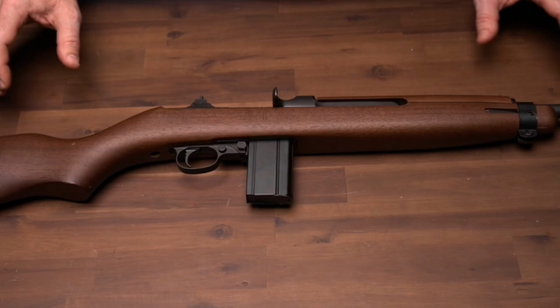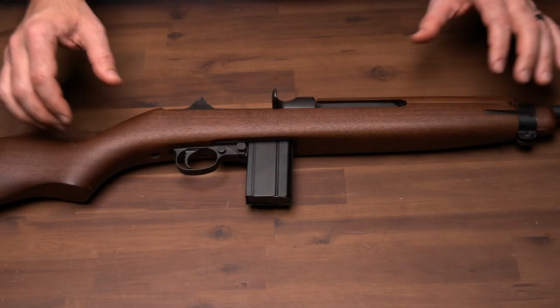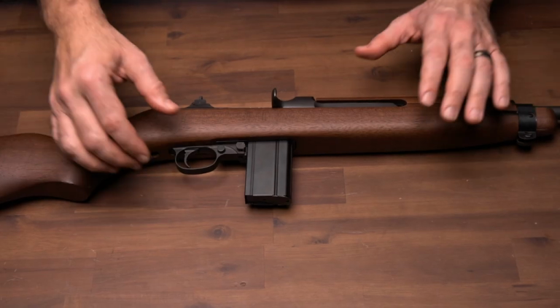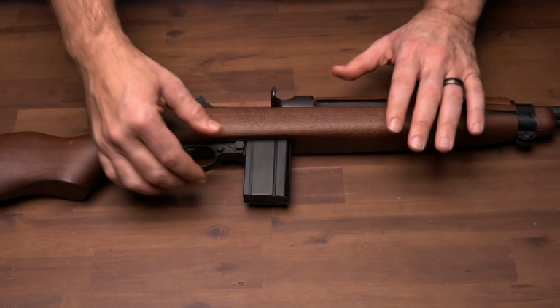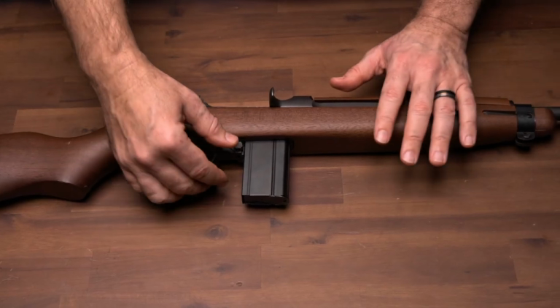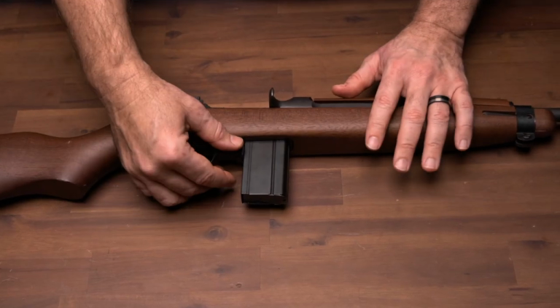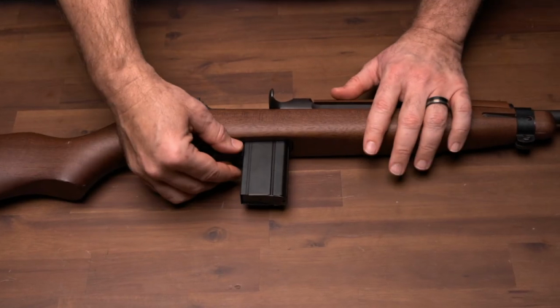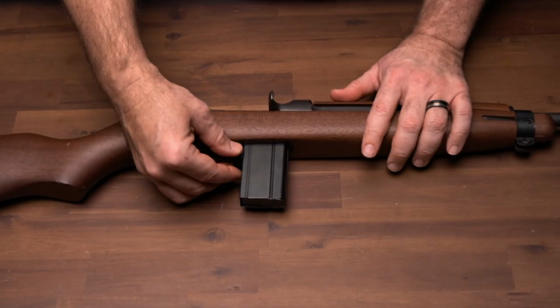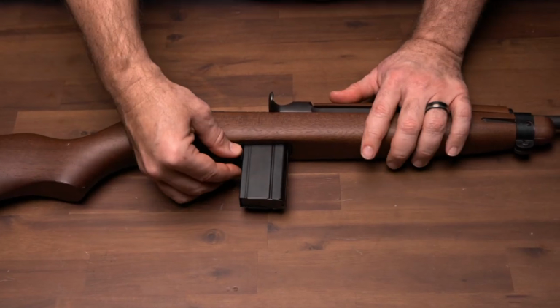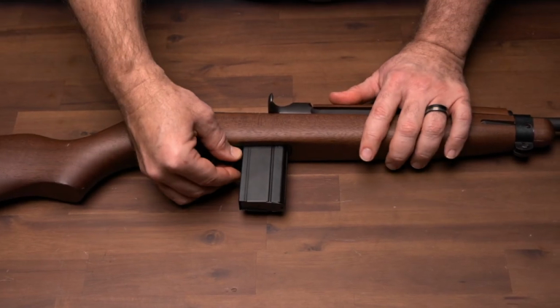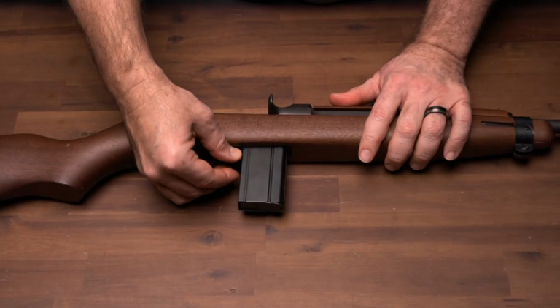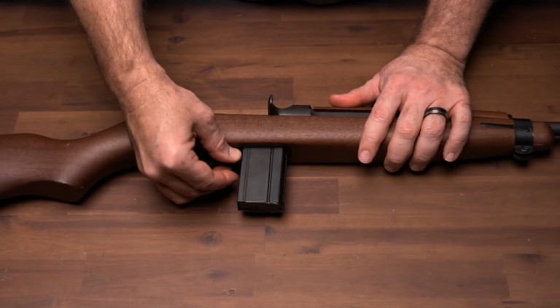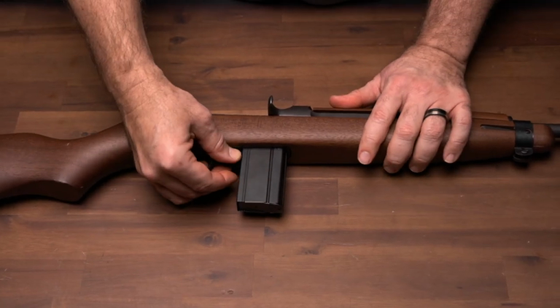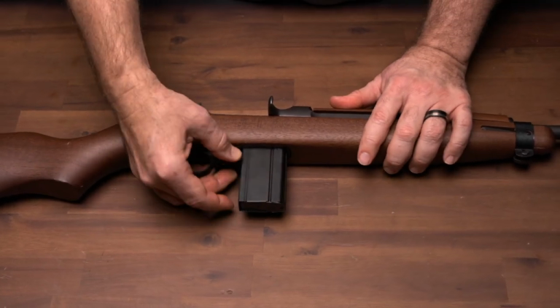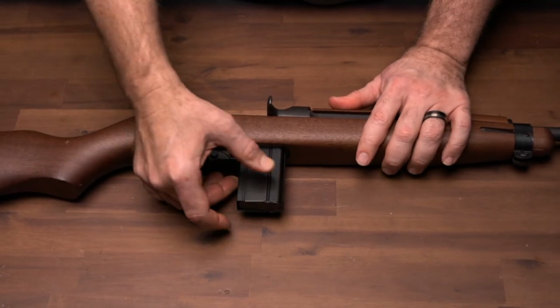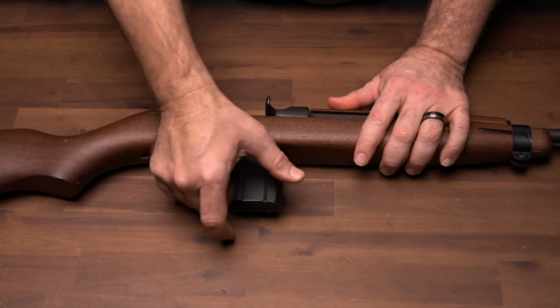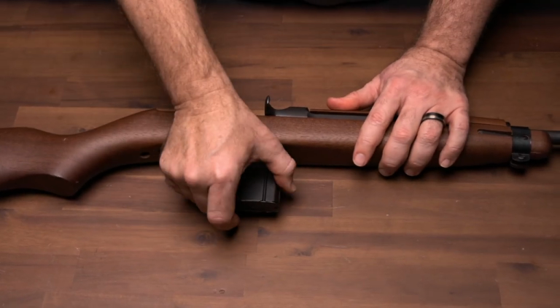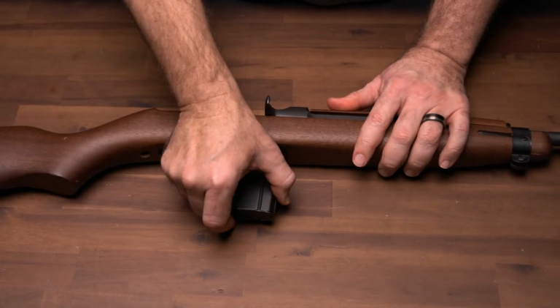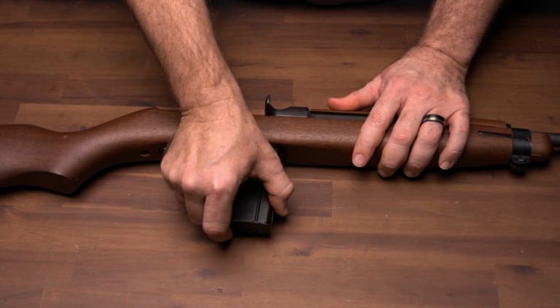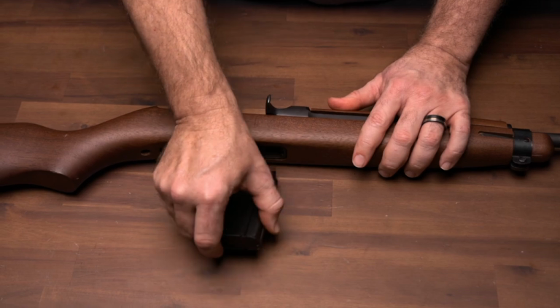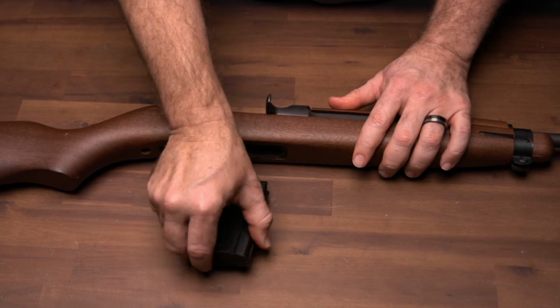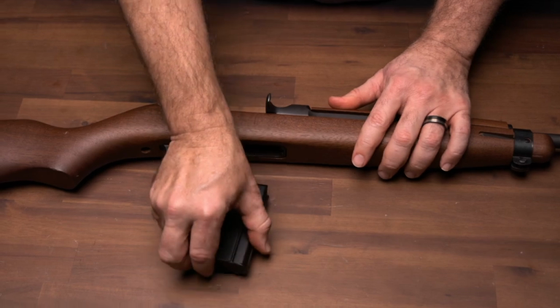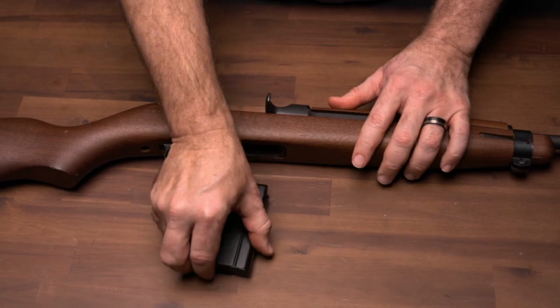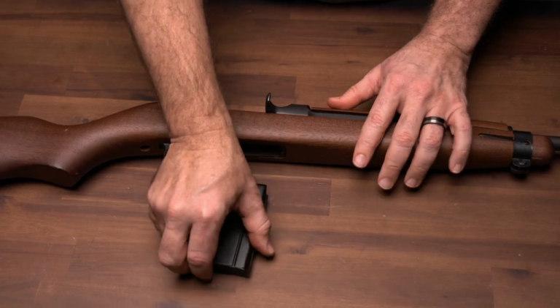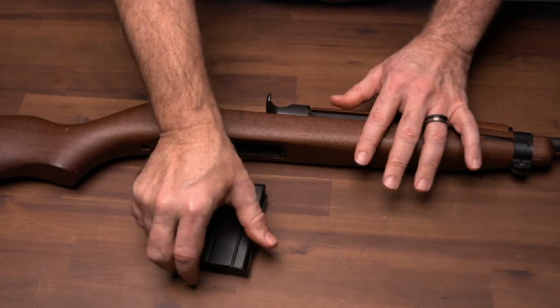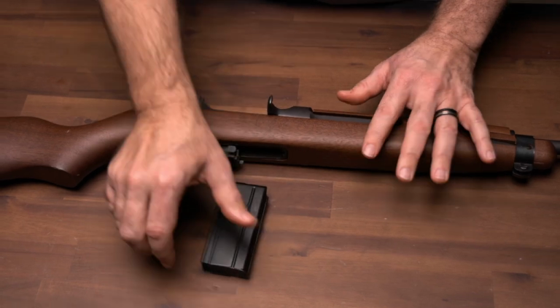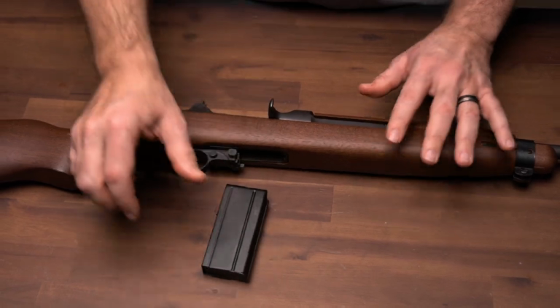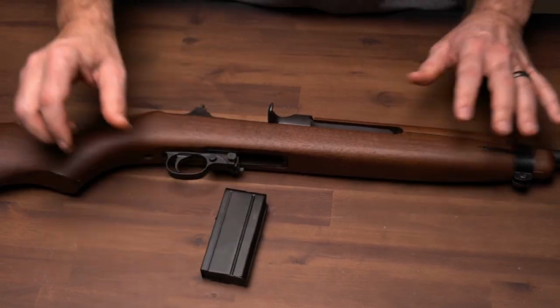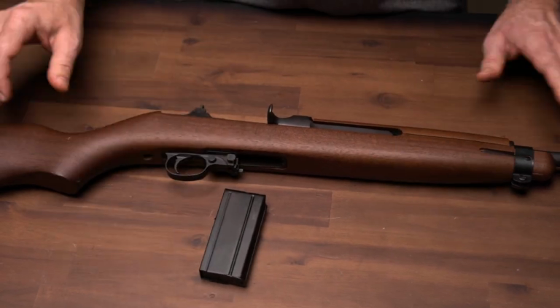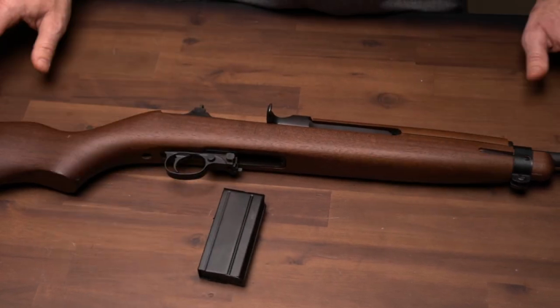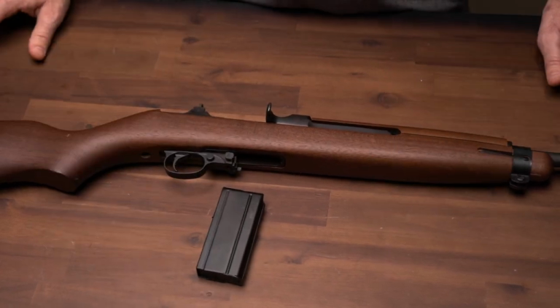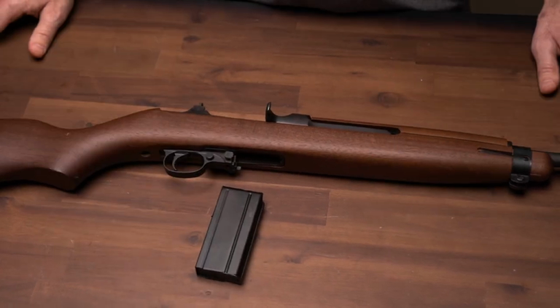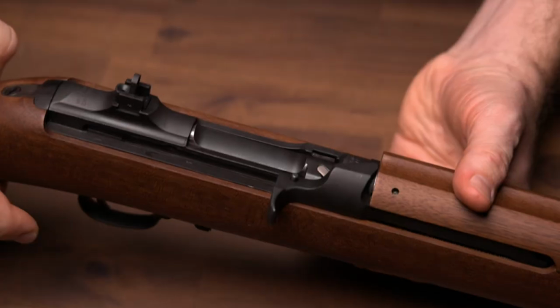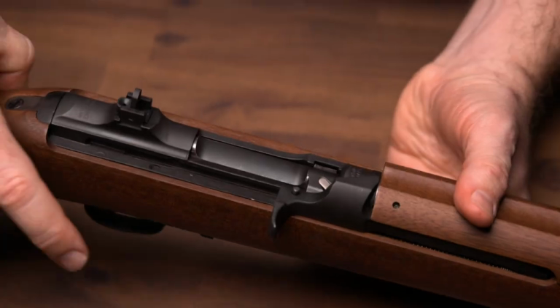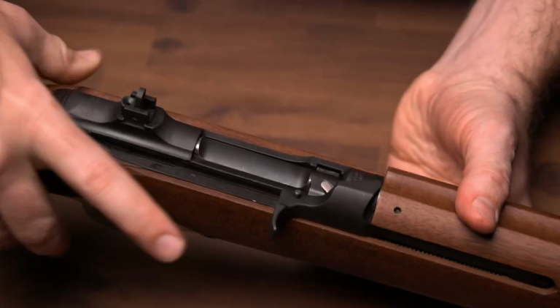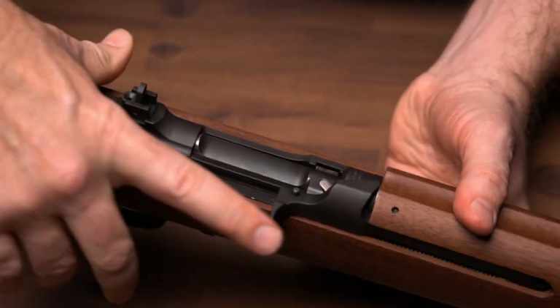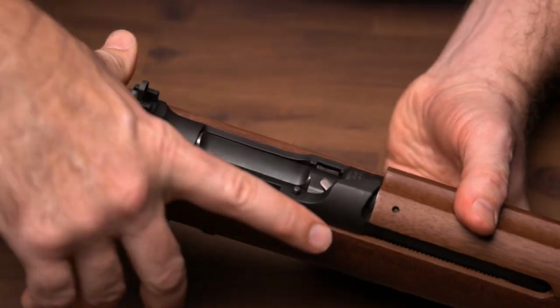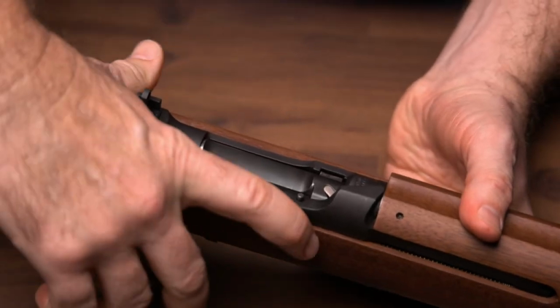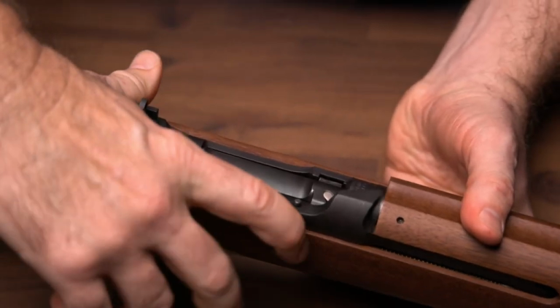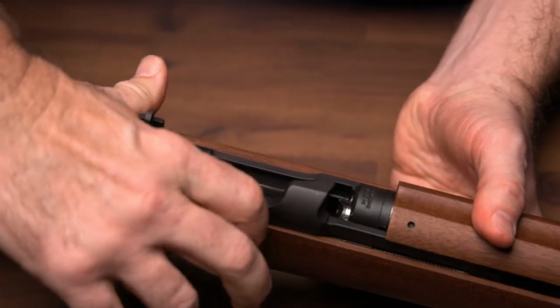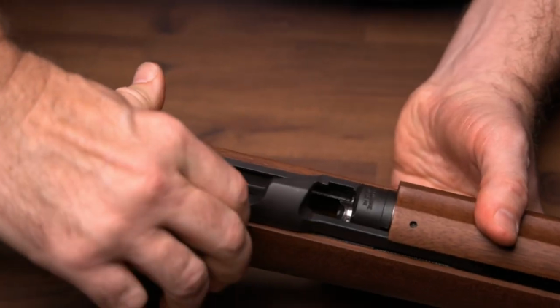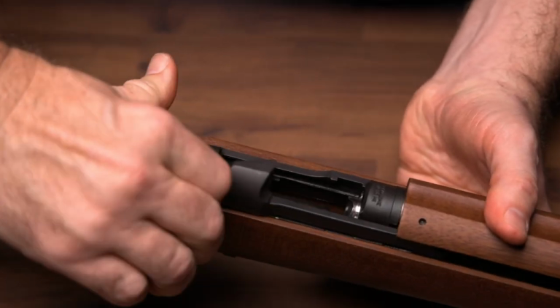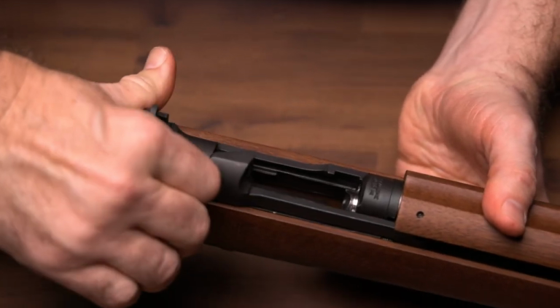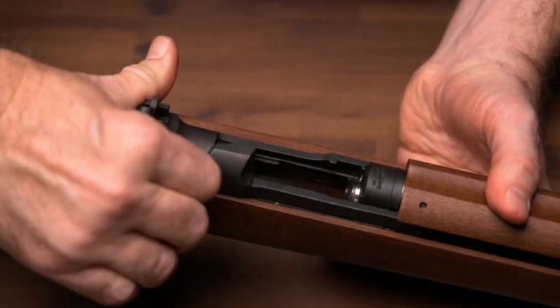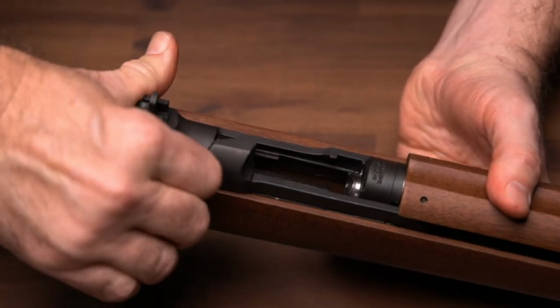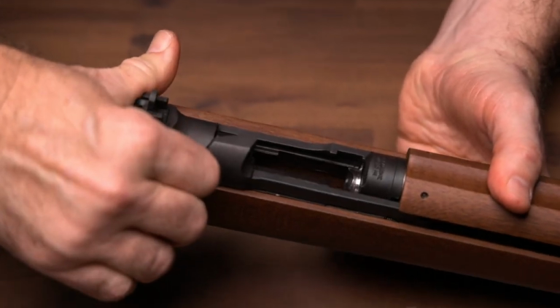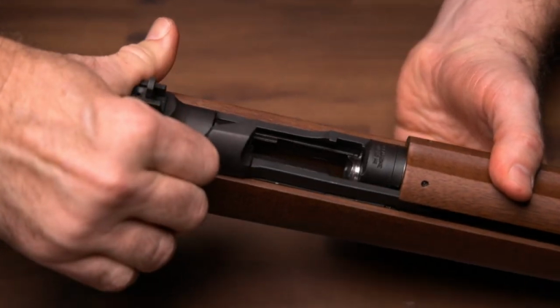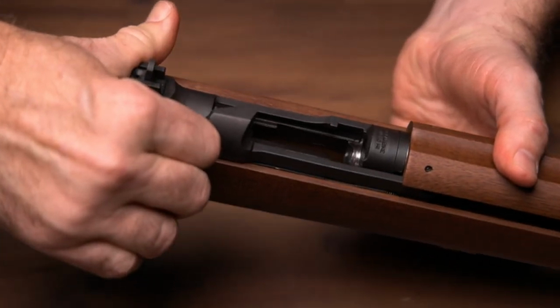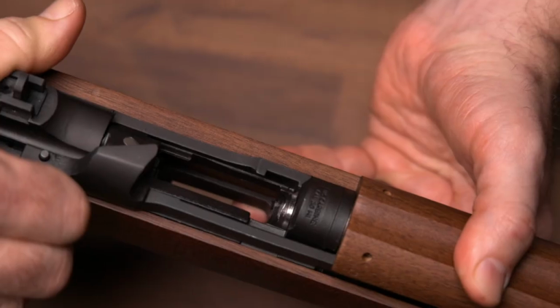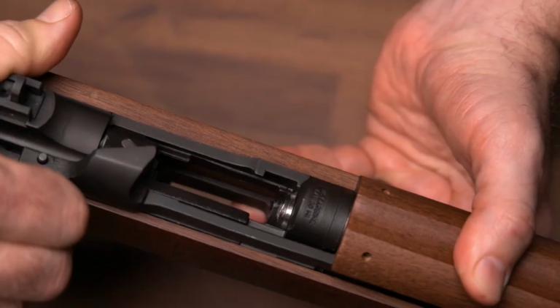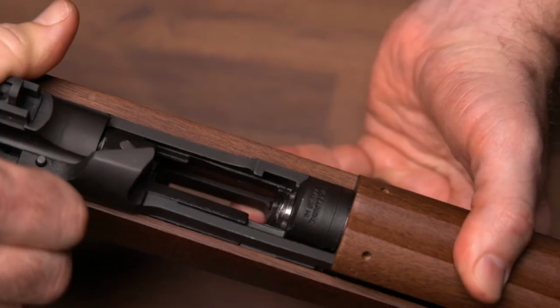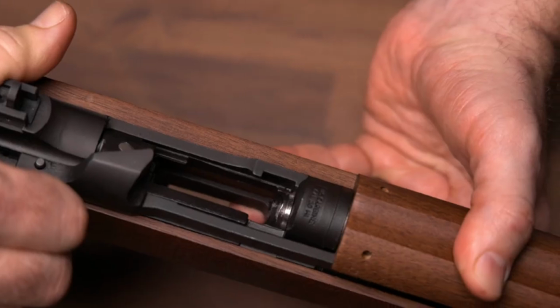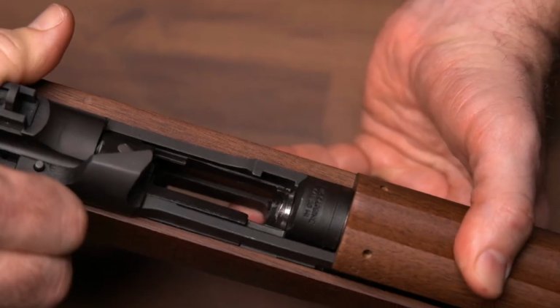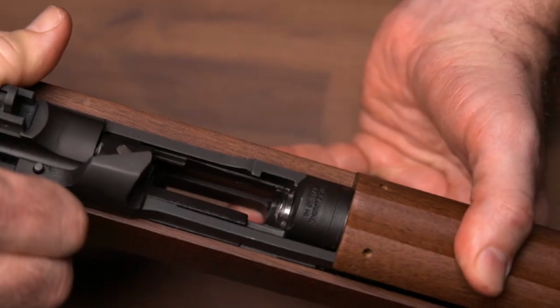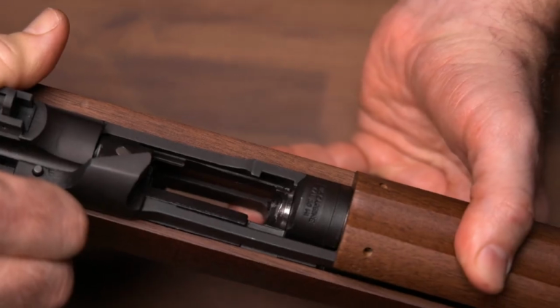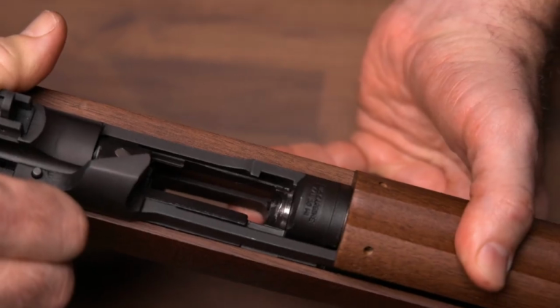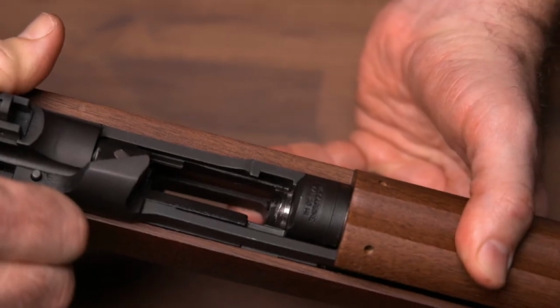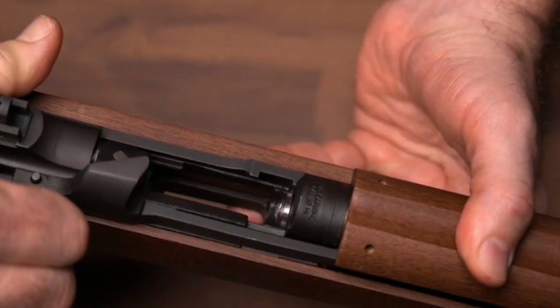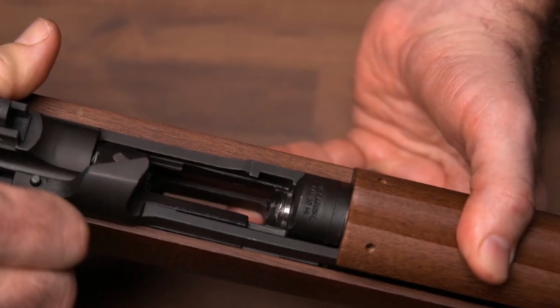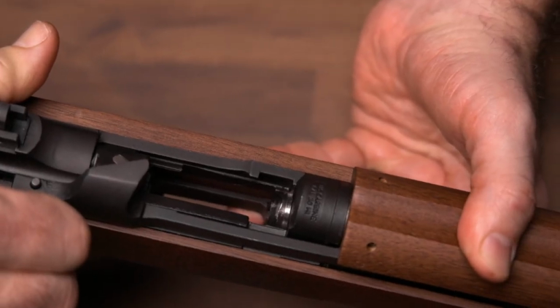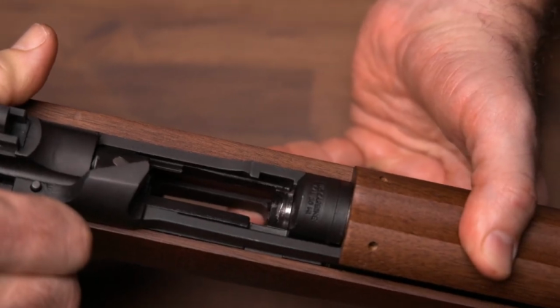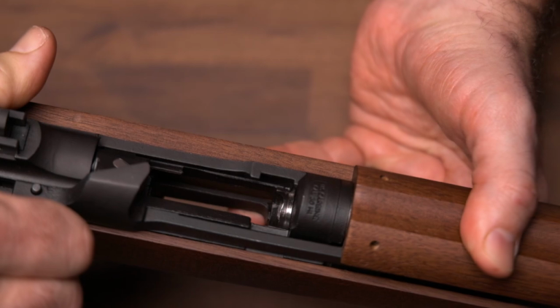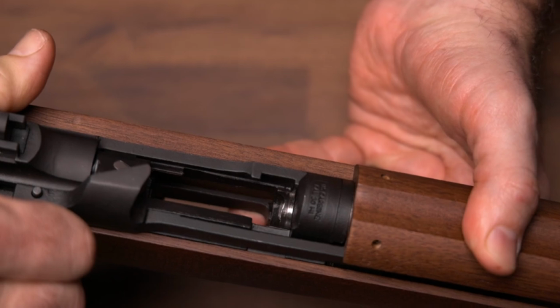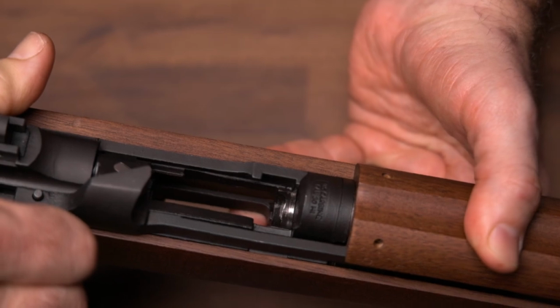Step 1. Press the magazine catch and withdraw the magazine. Step 2. Retract the operating handle and check chamber to be sure the carbine is empty.